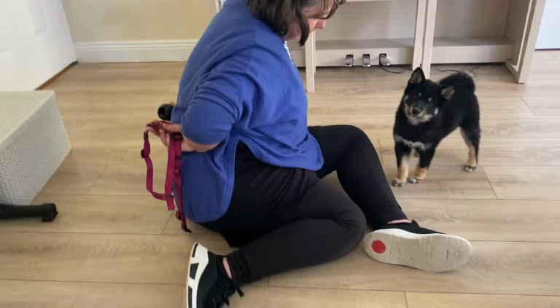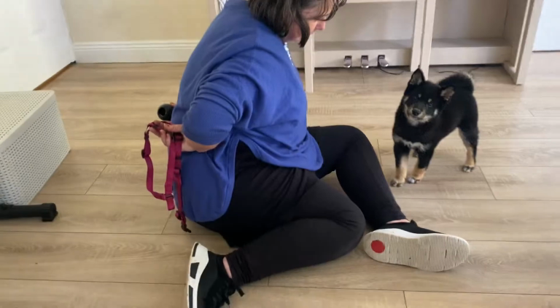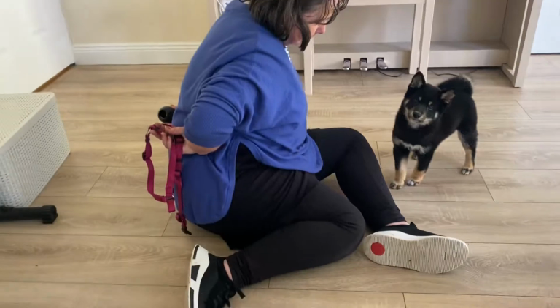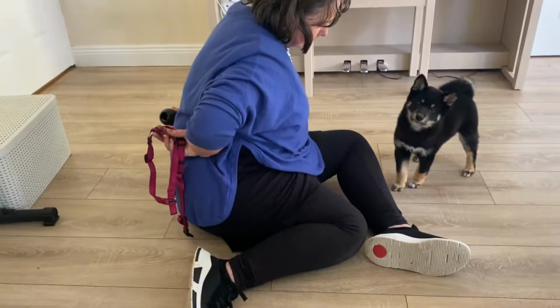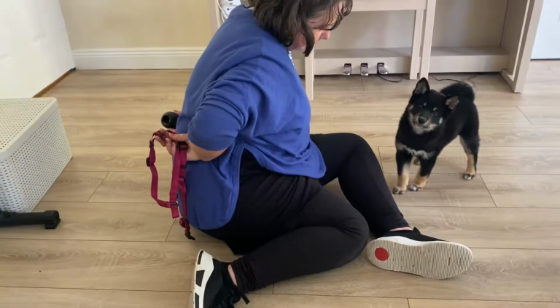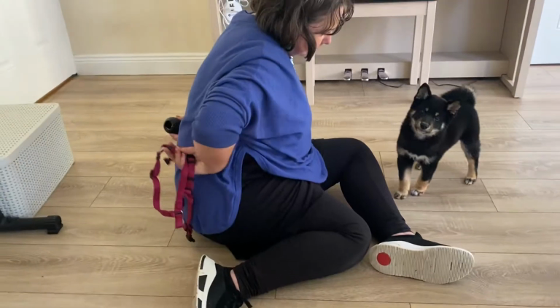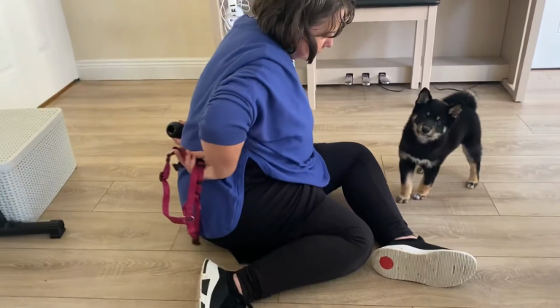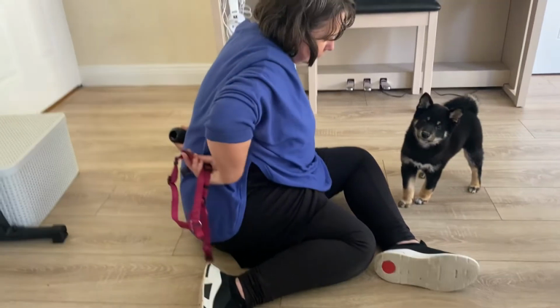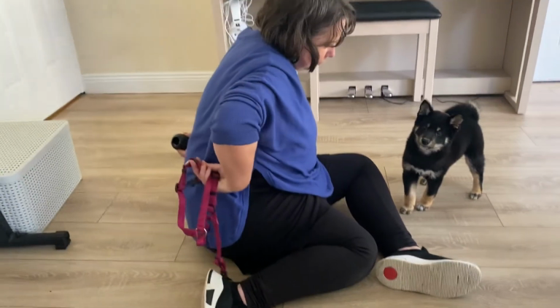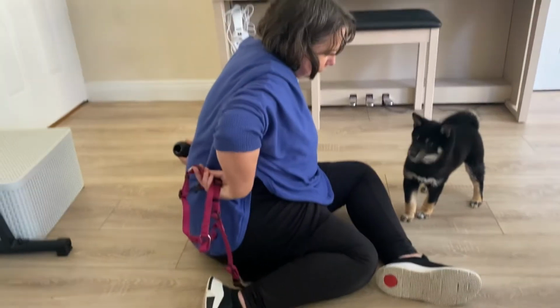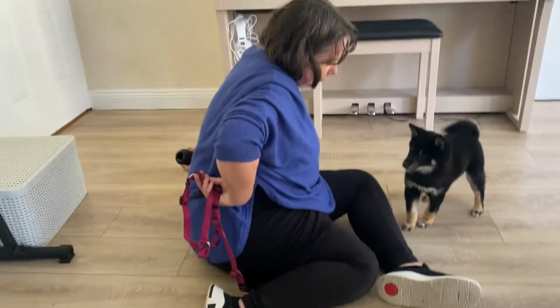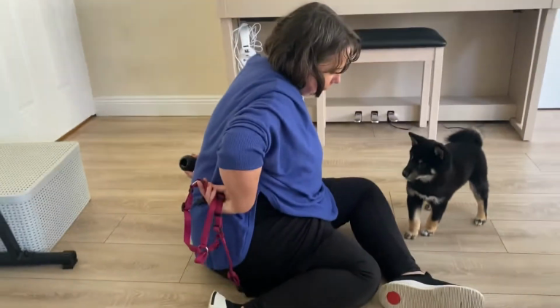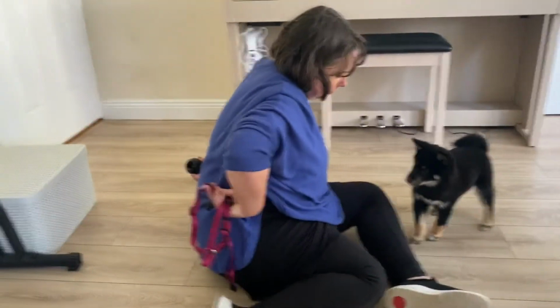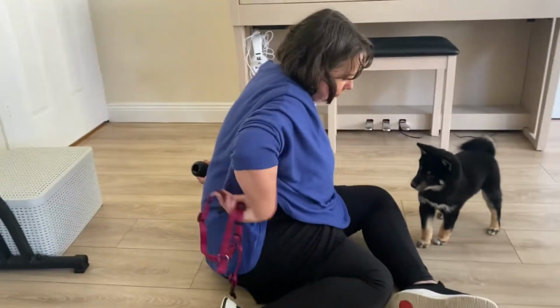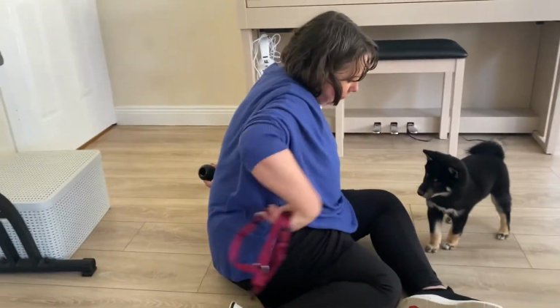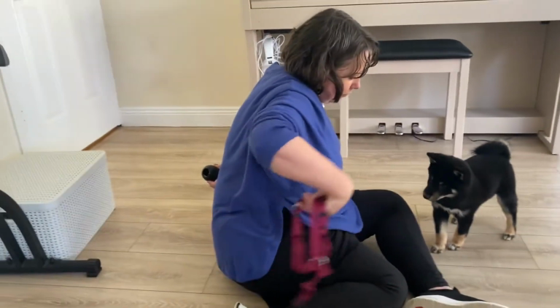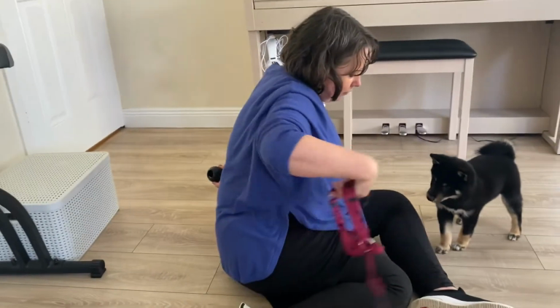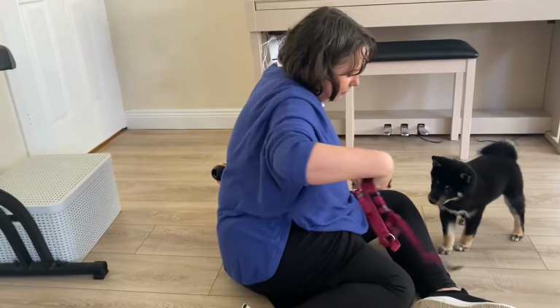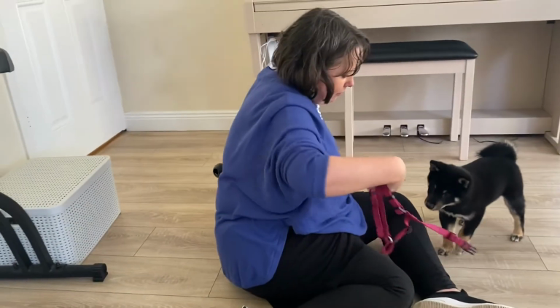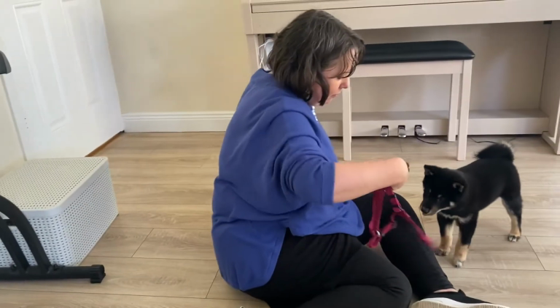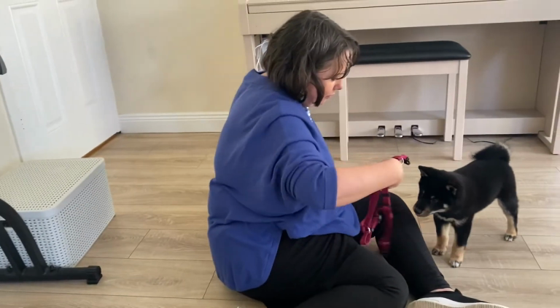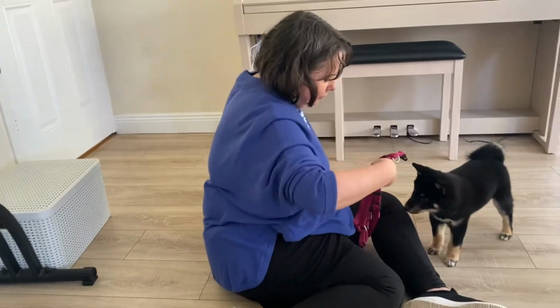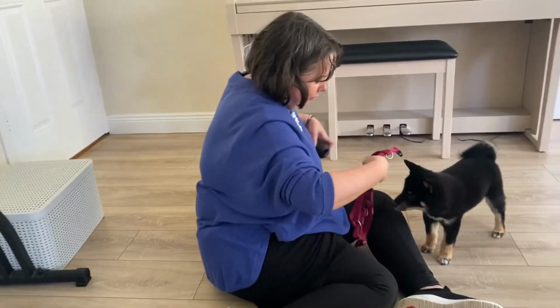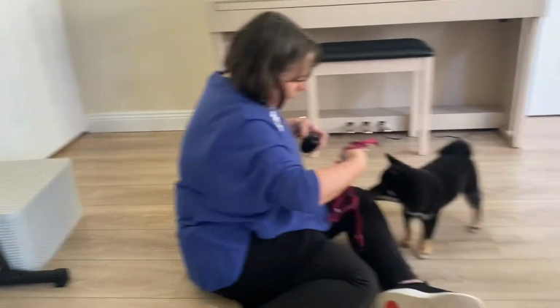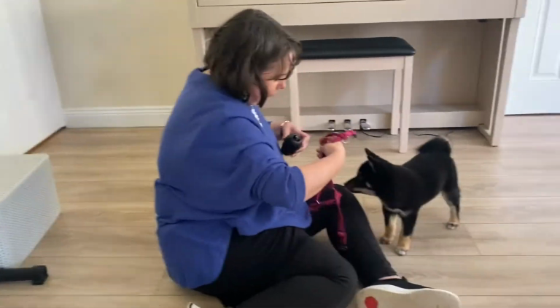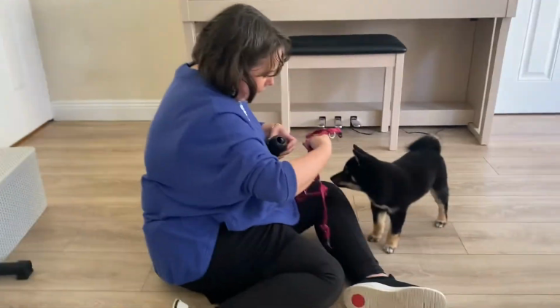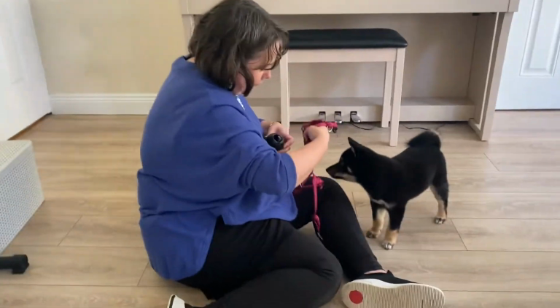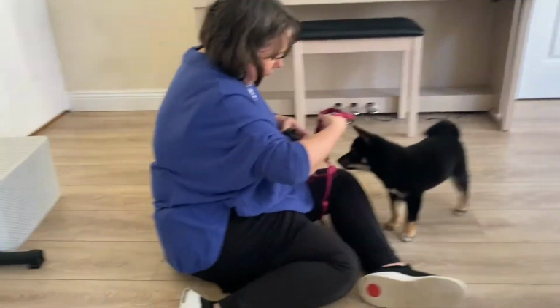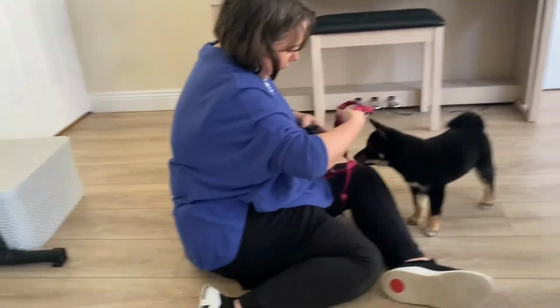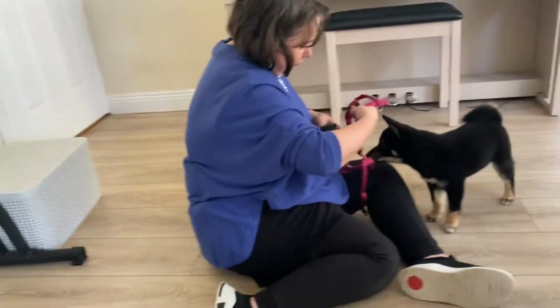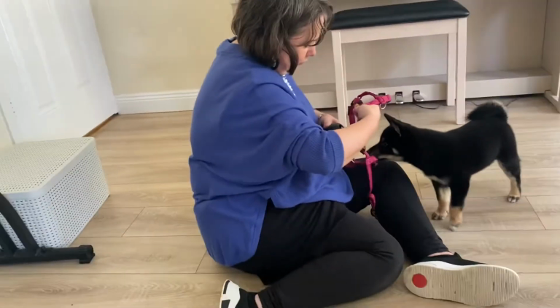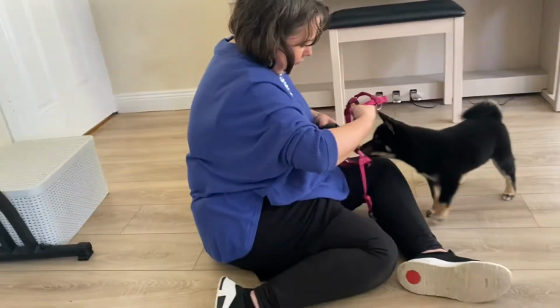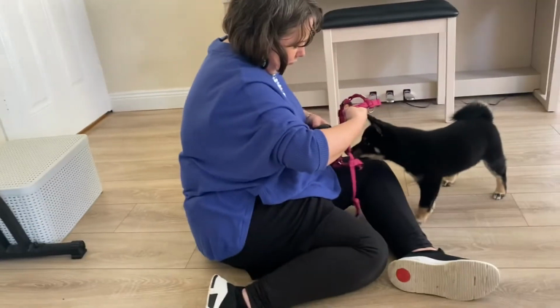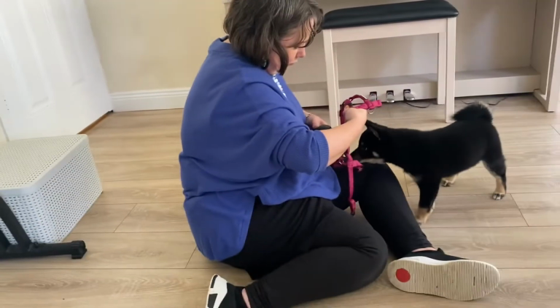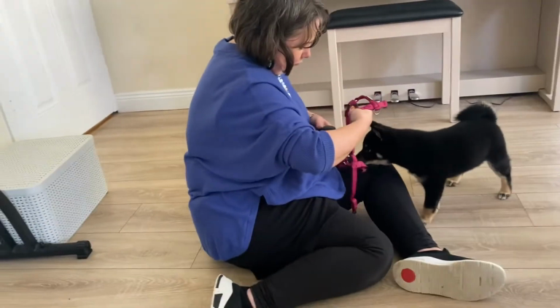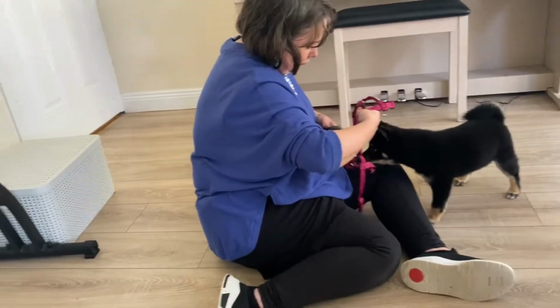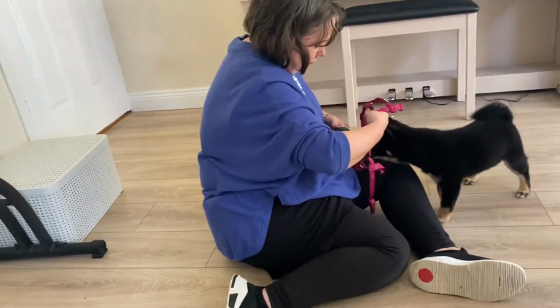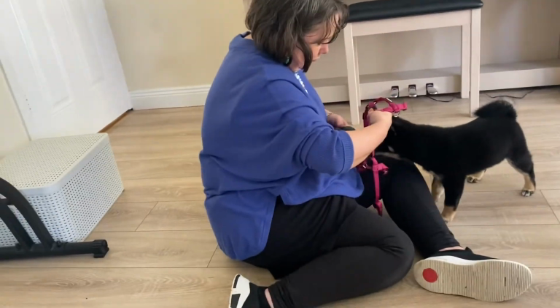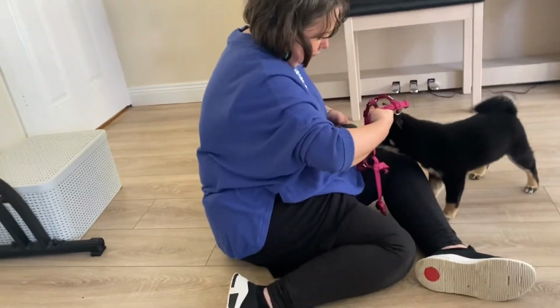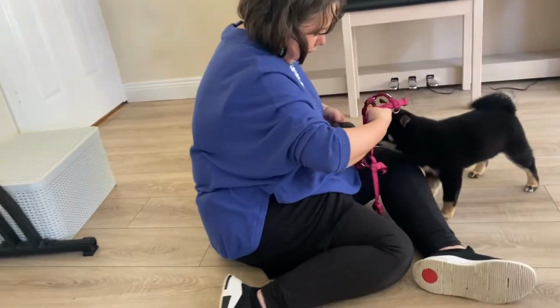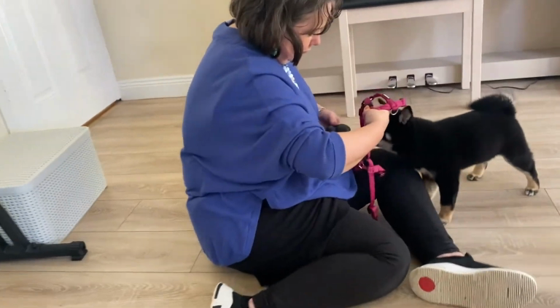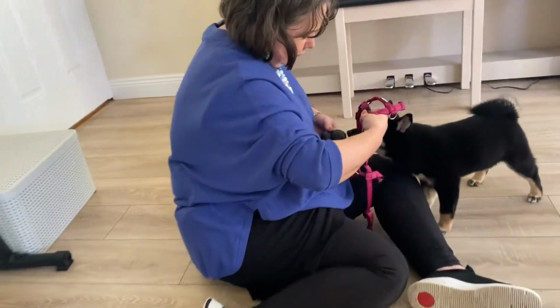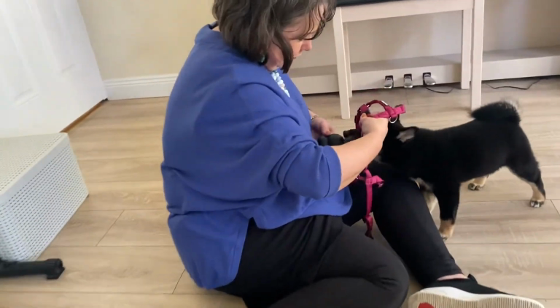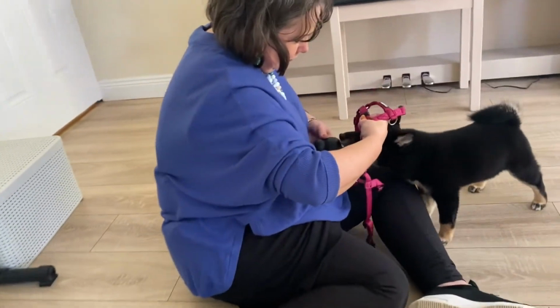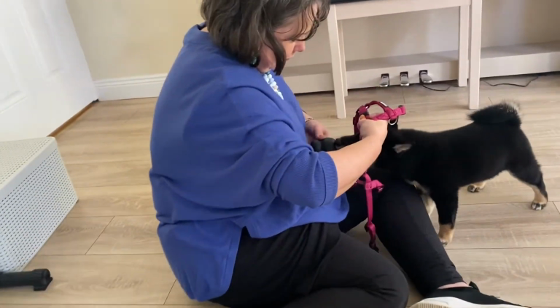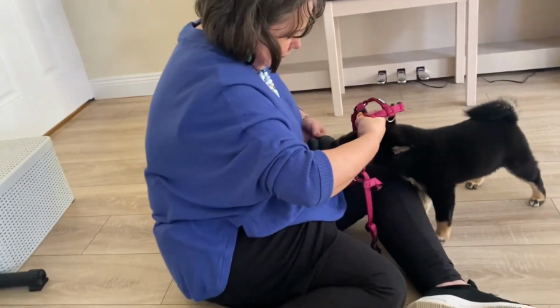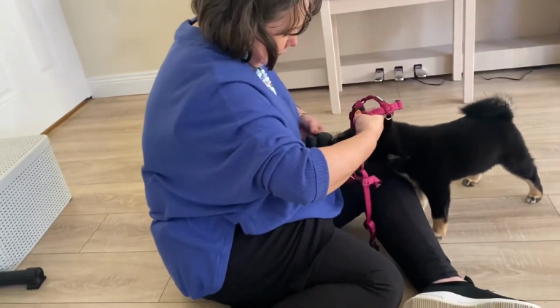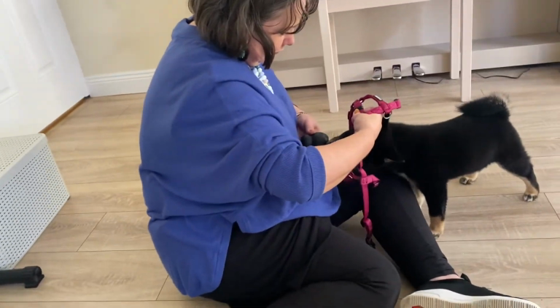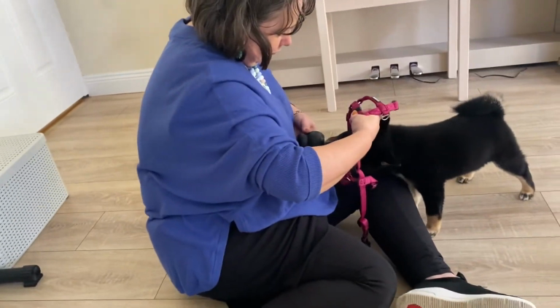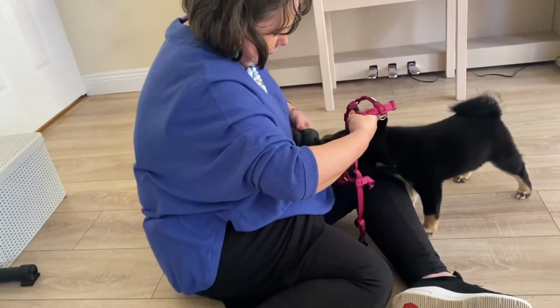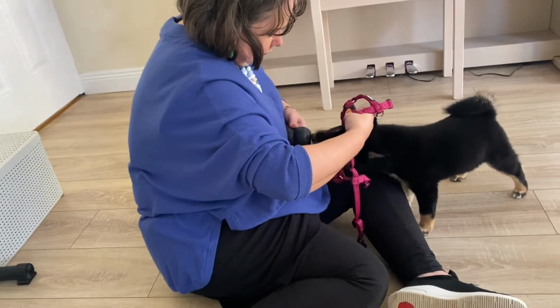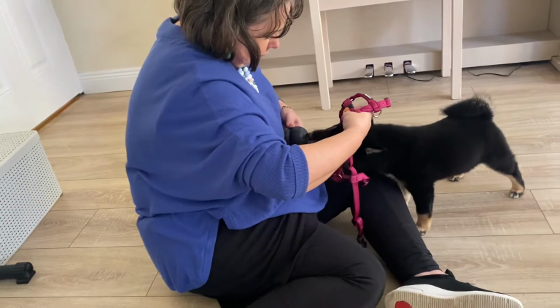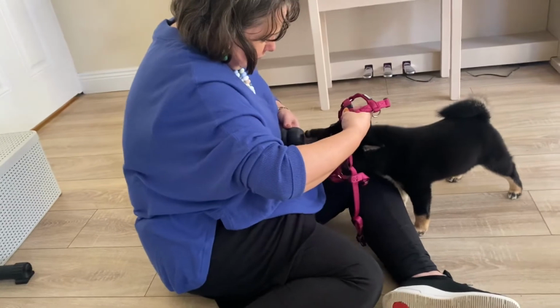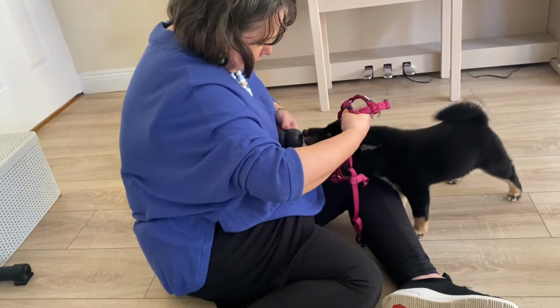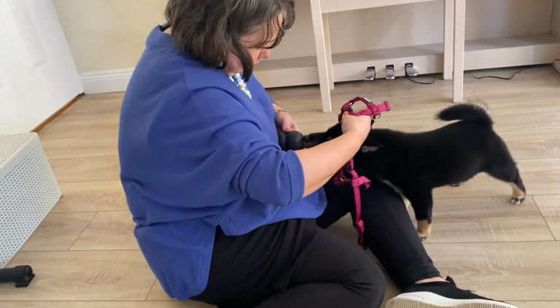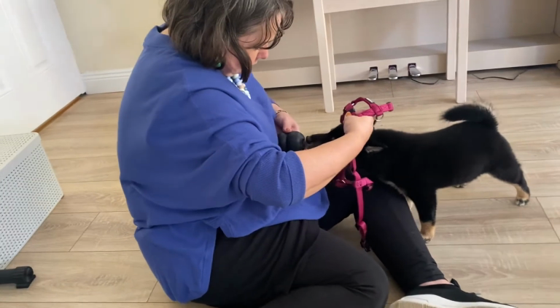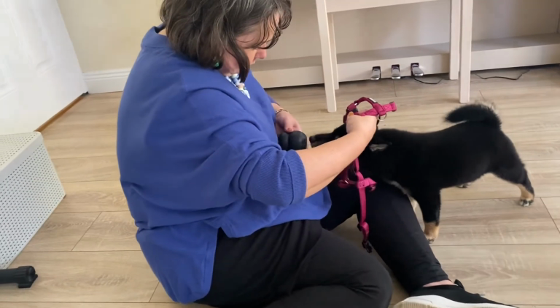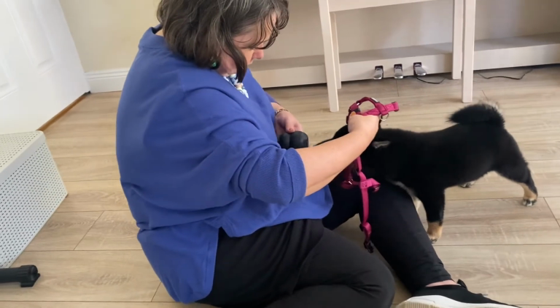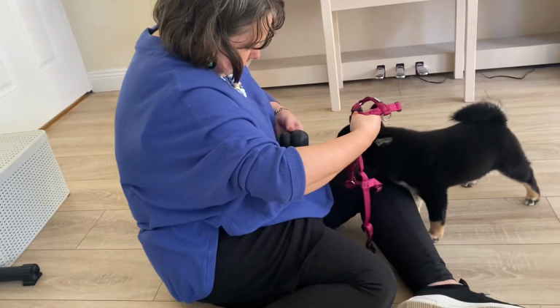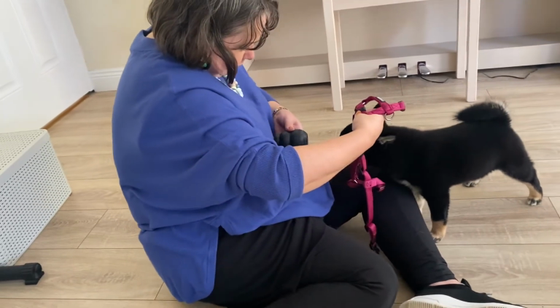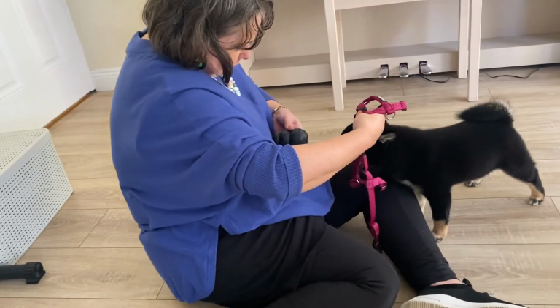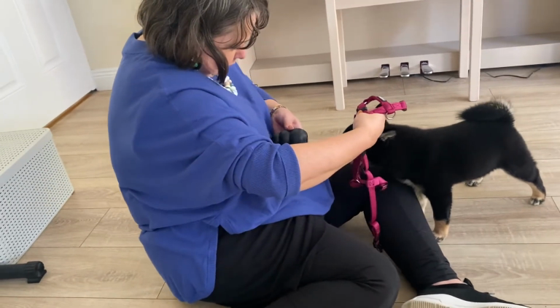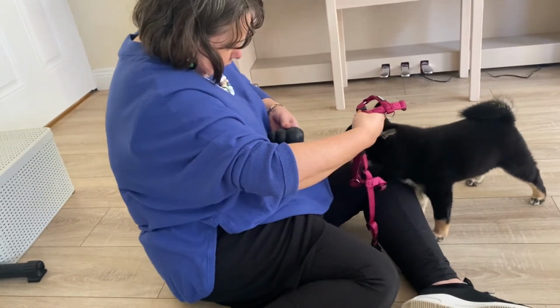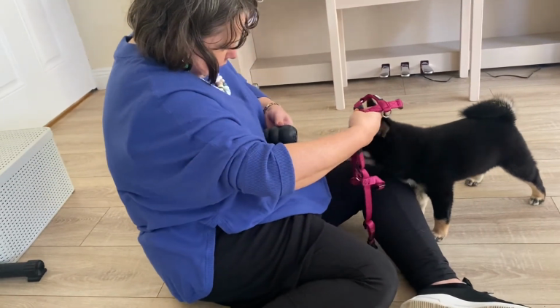This is great. I love this. This makes all the good things happen. That's it. And draw your harness back.